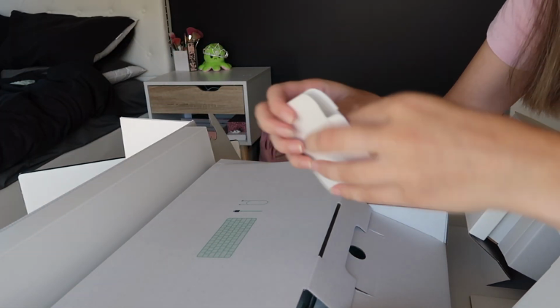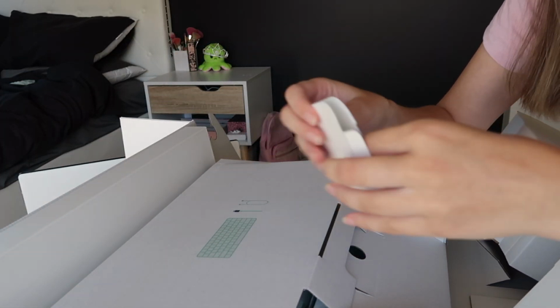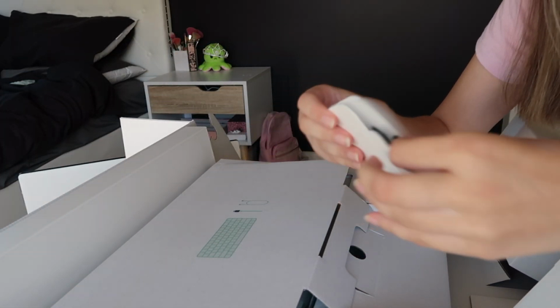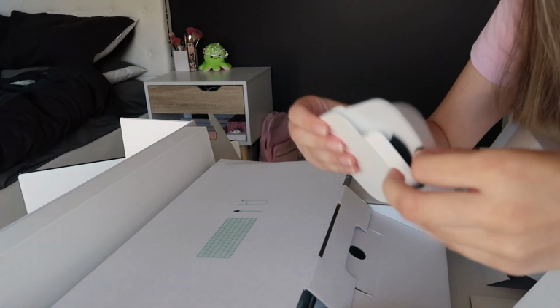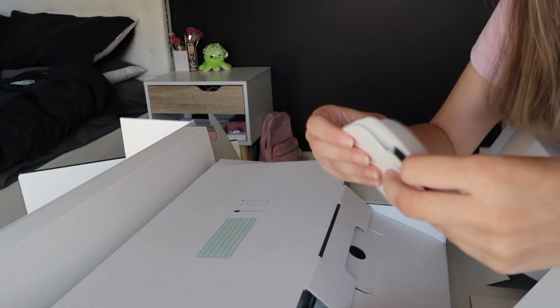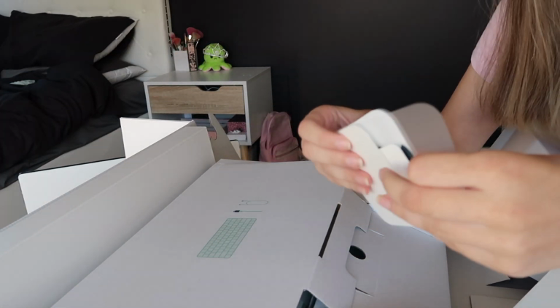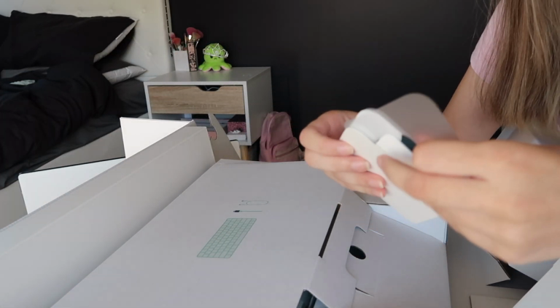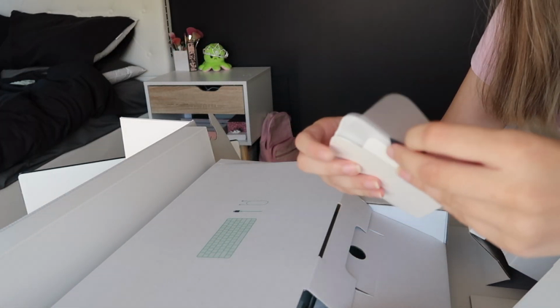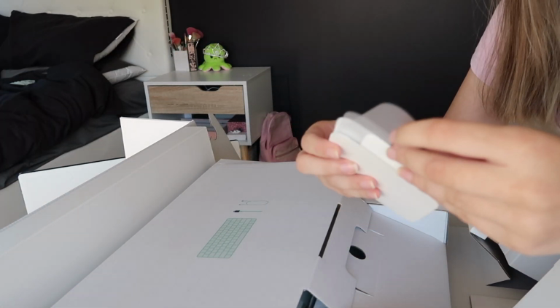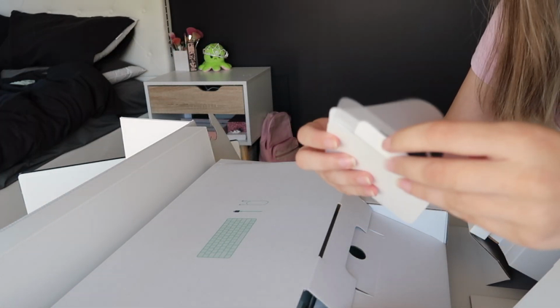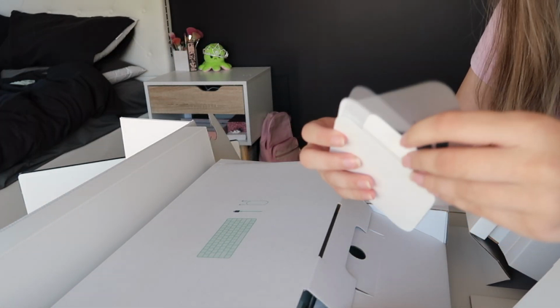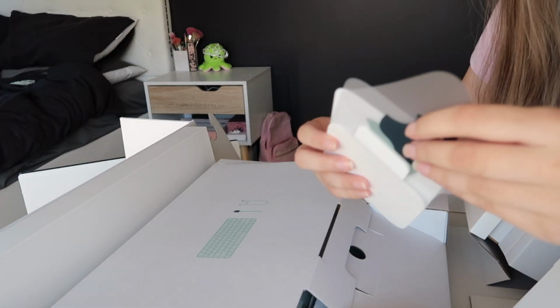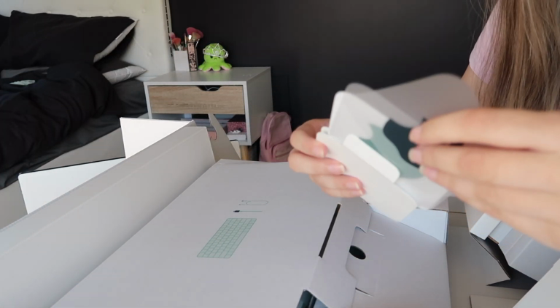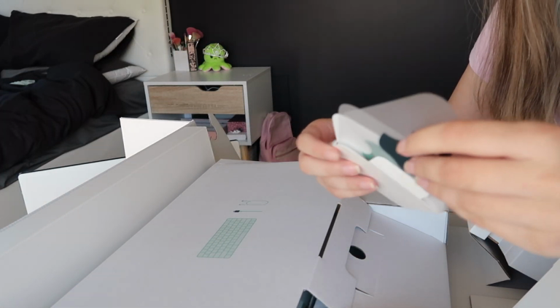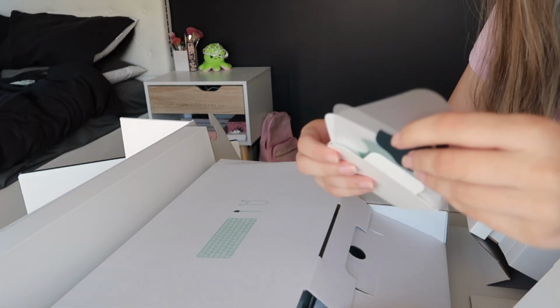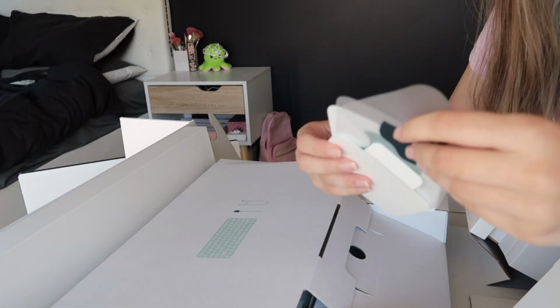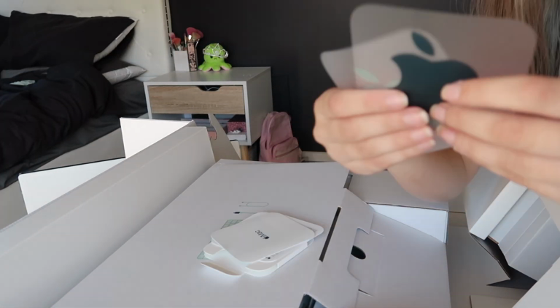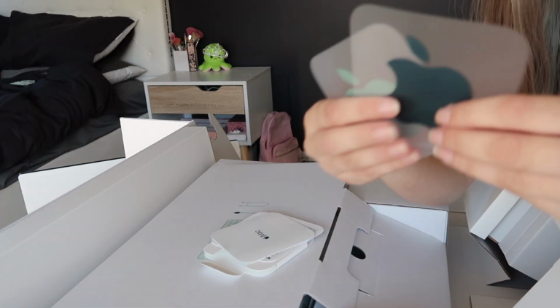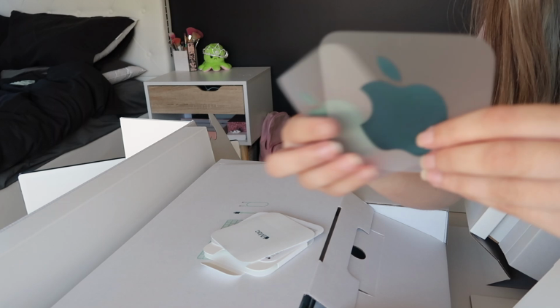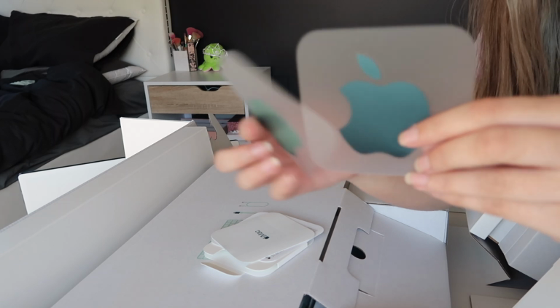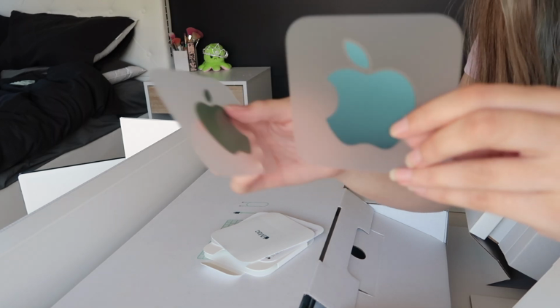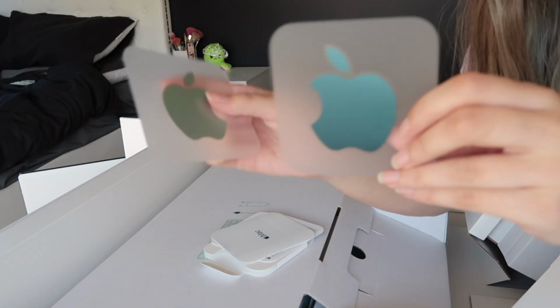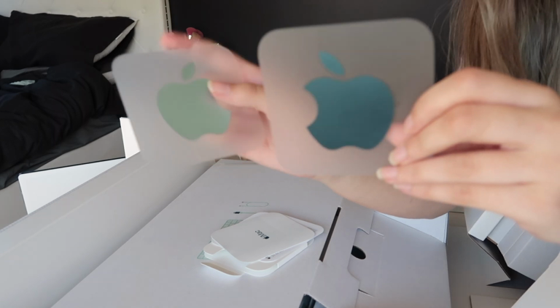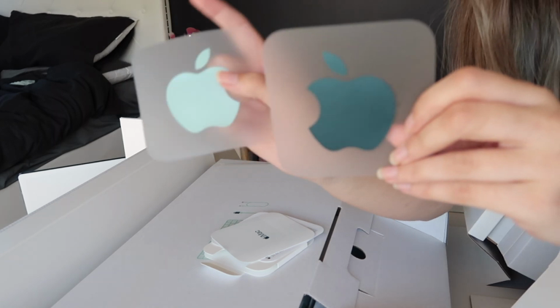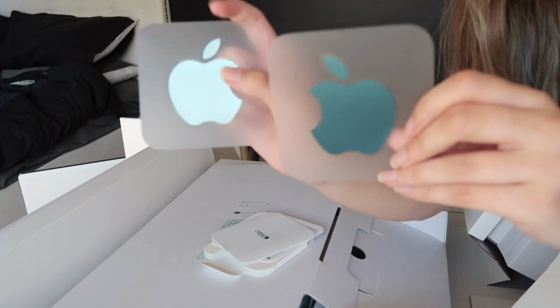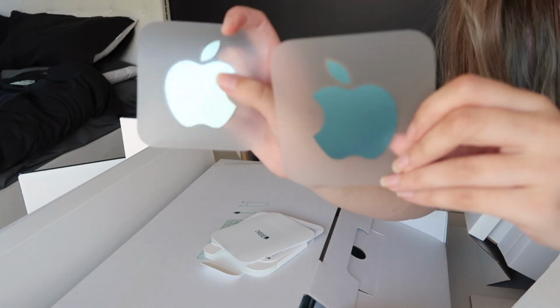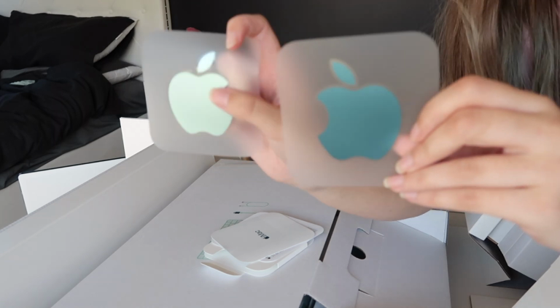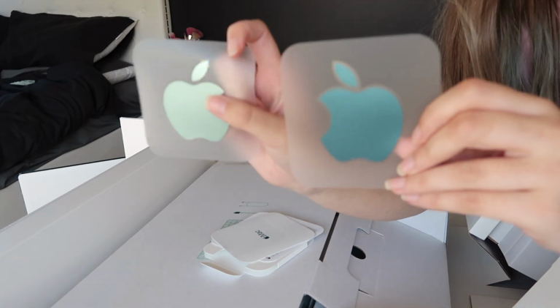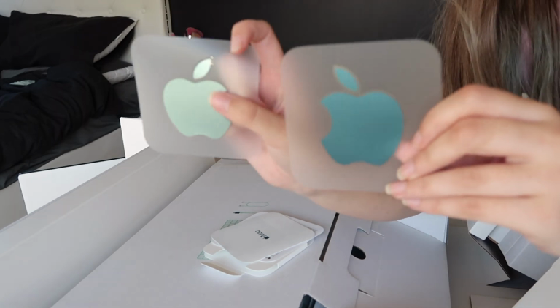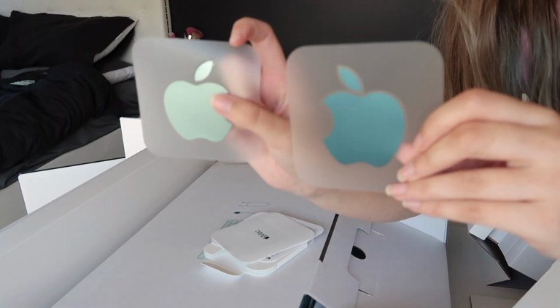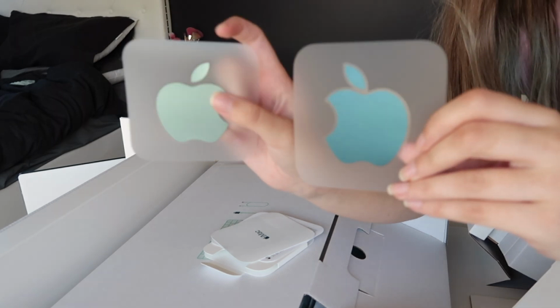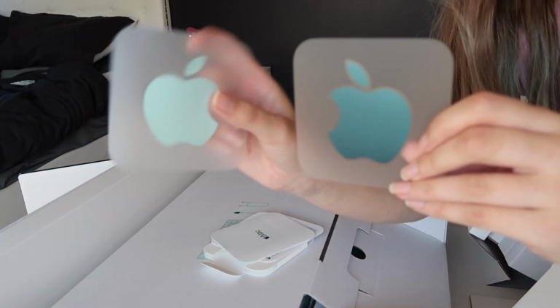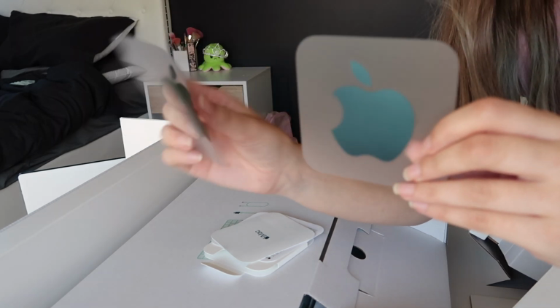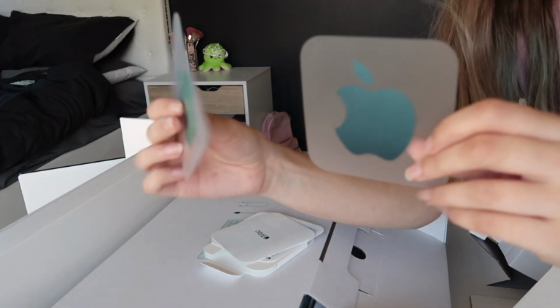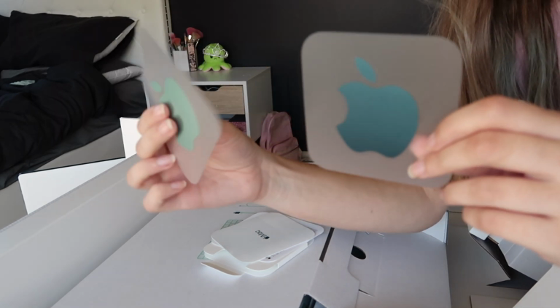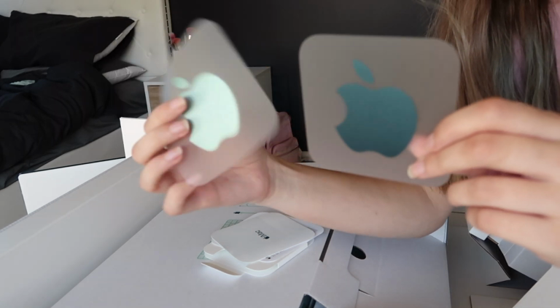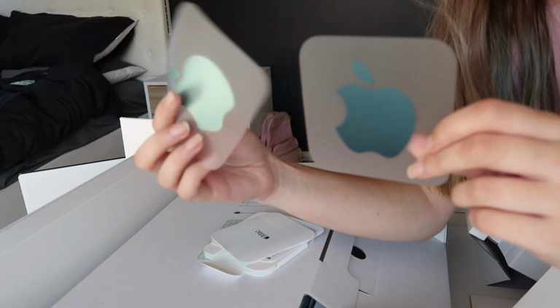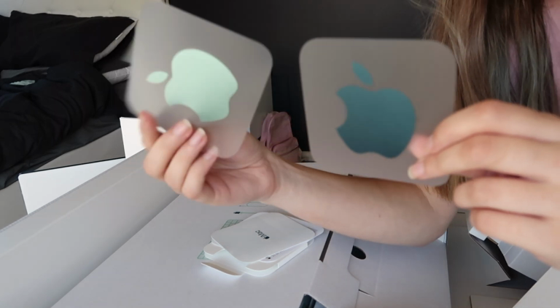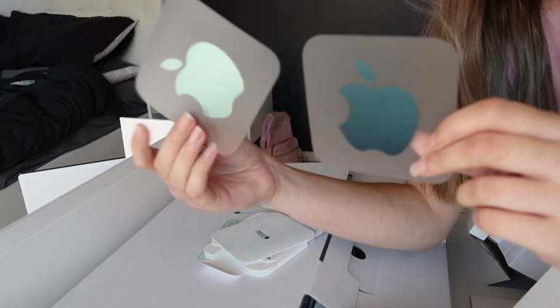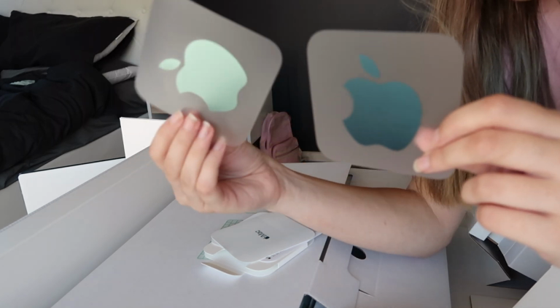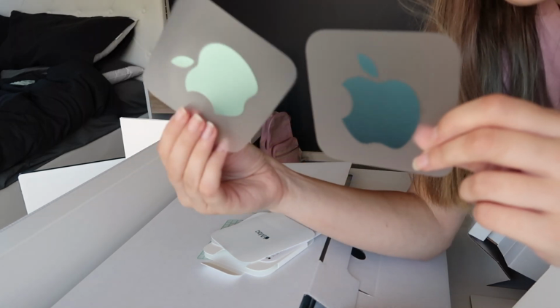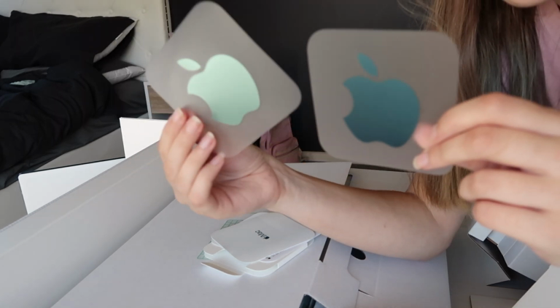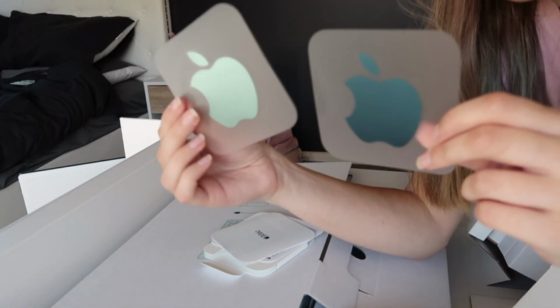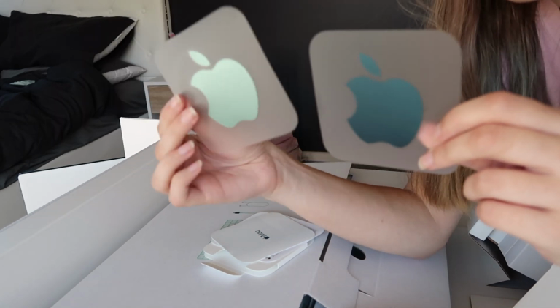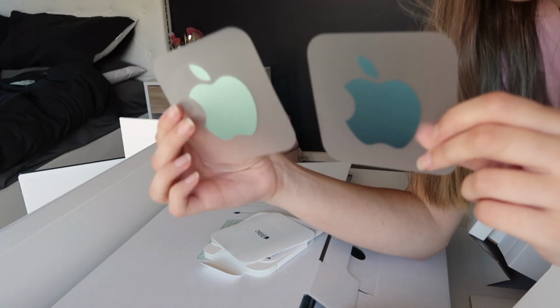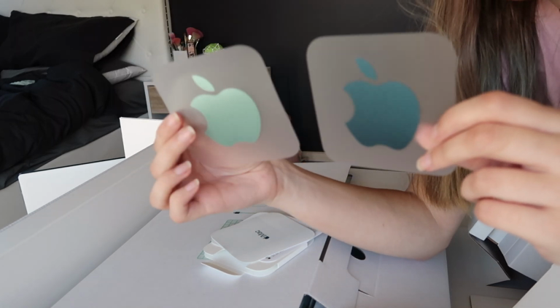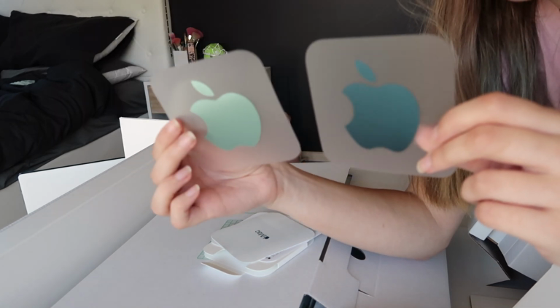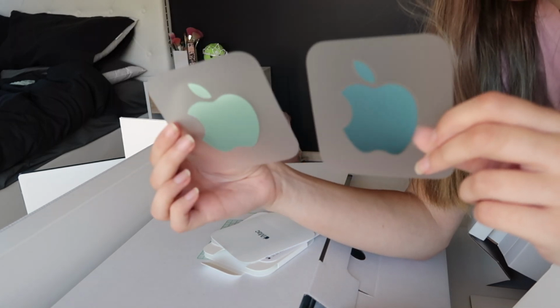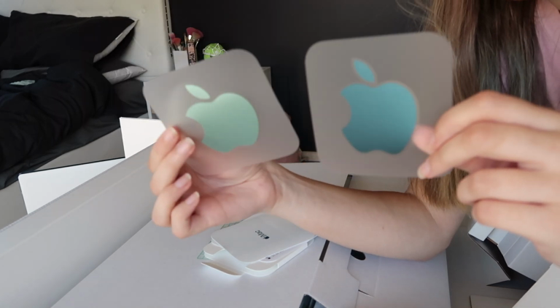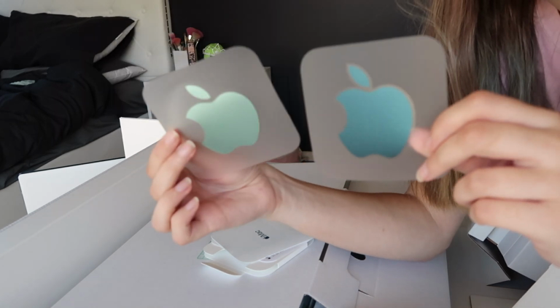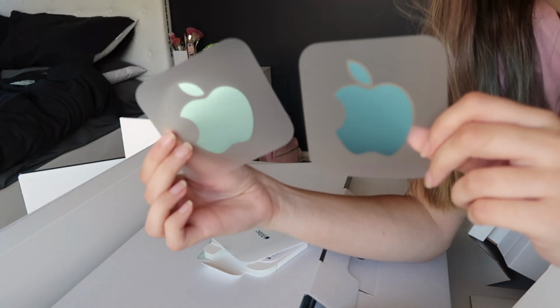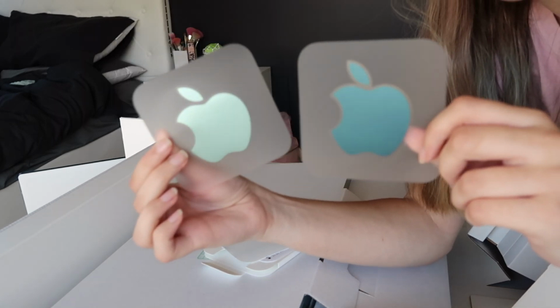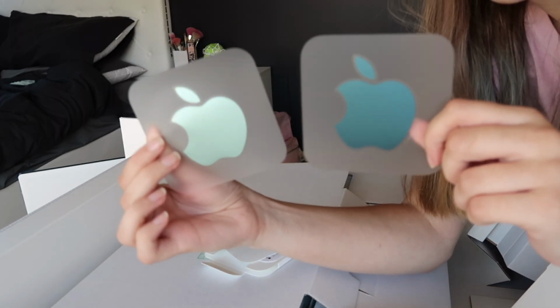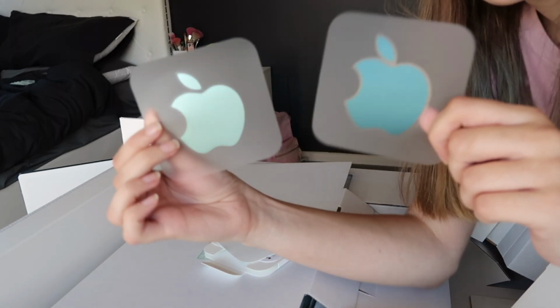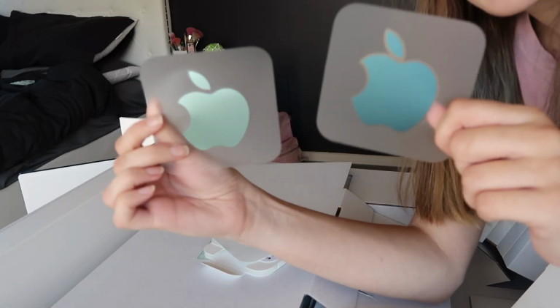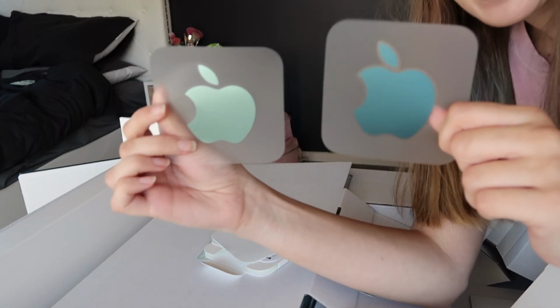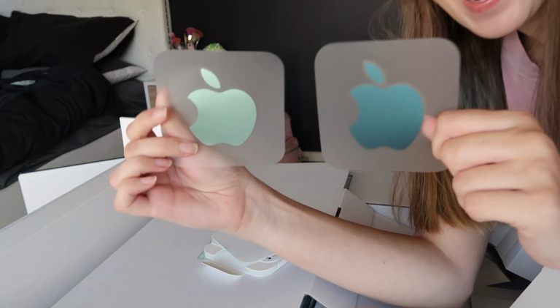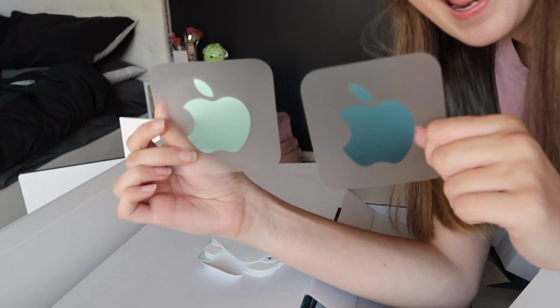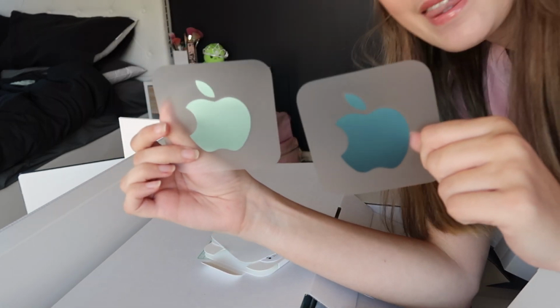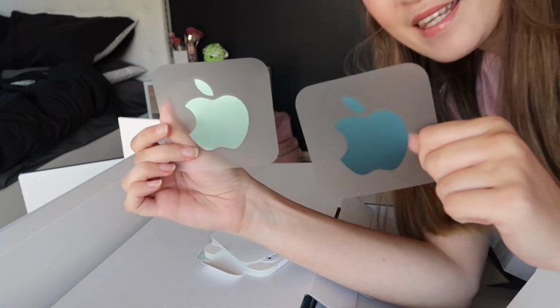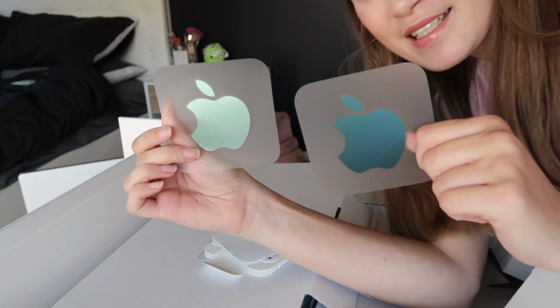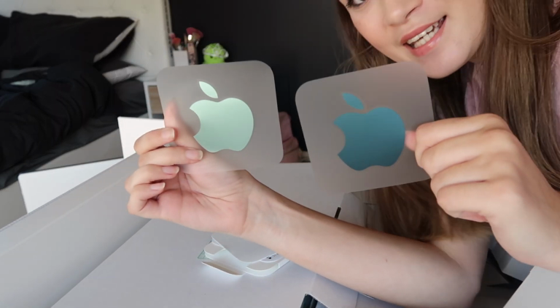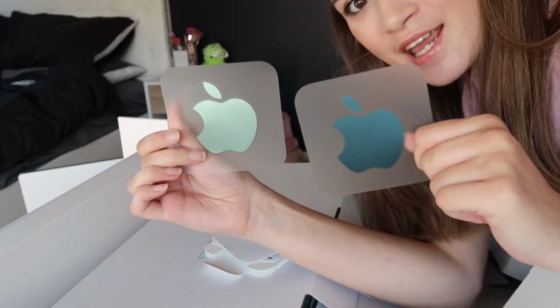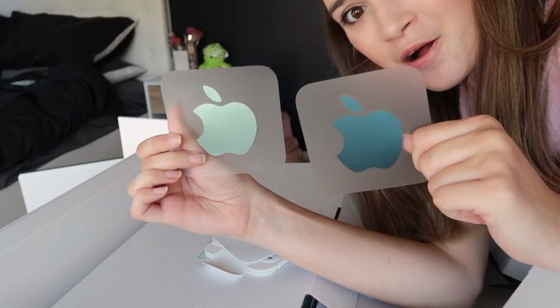Okay, this is my favorite part. It comes with the Apple stickers in both the mint green and the teal.